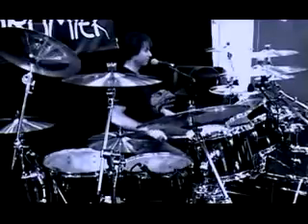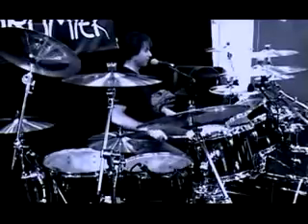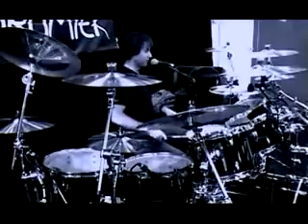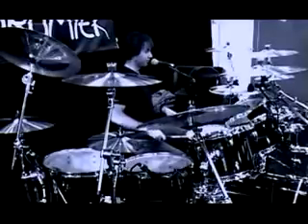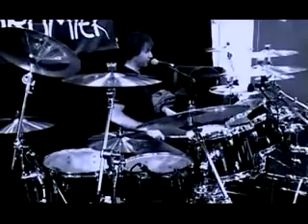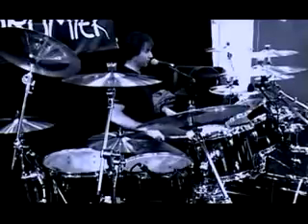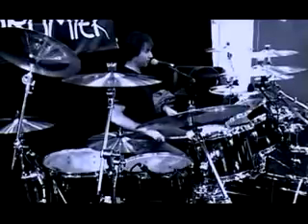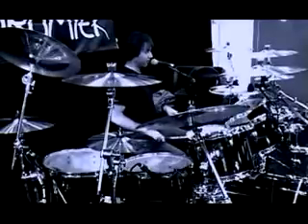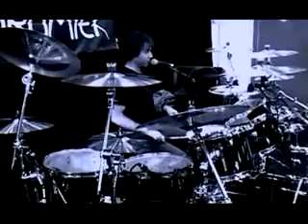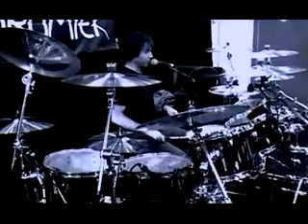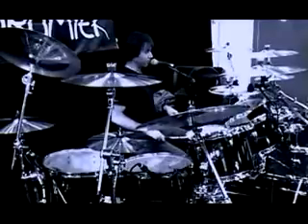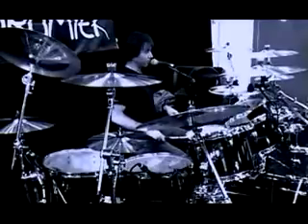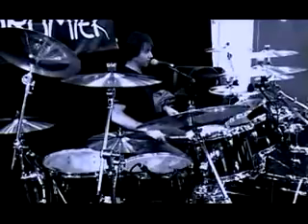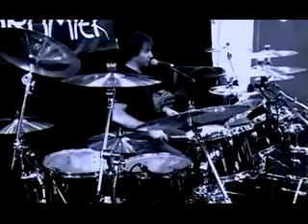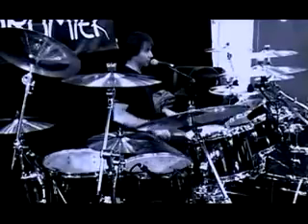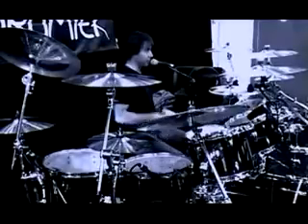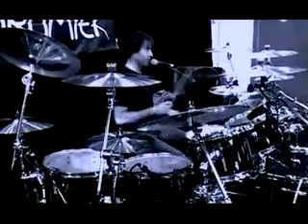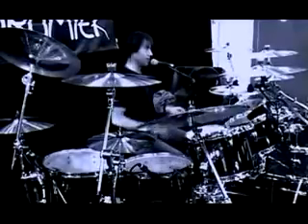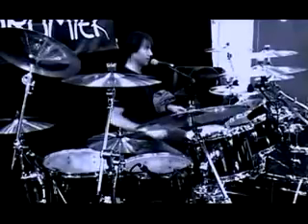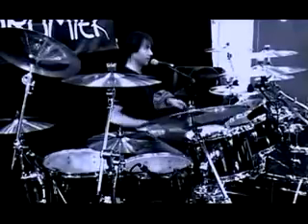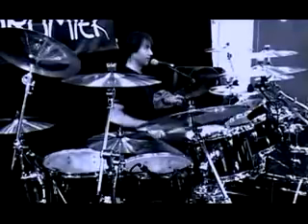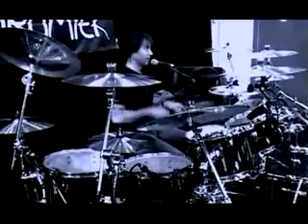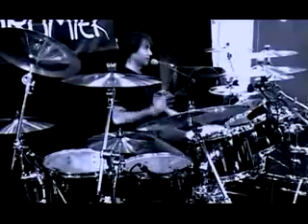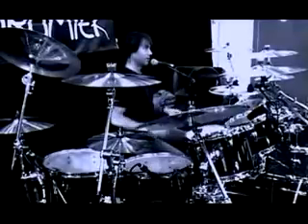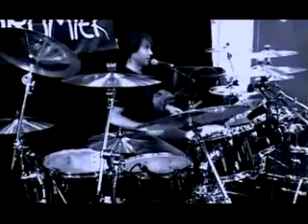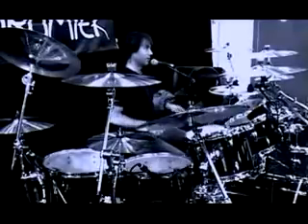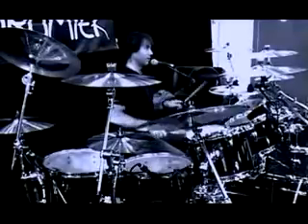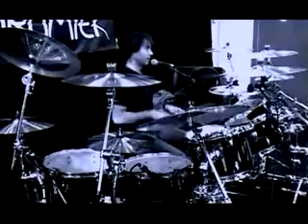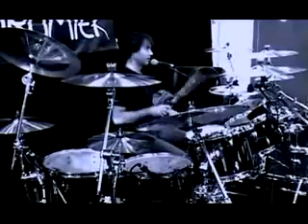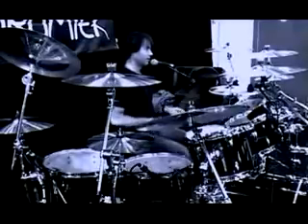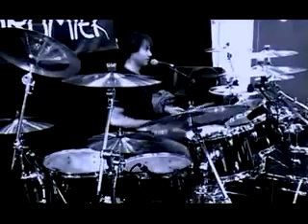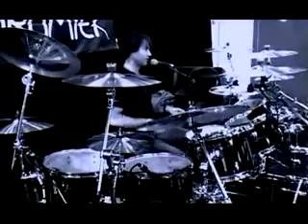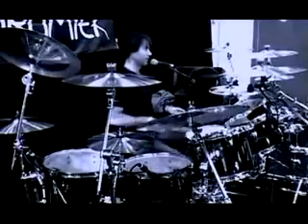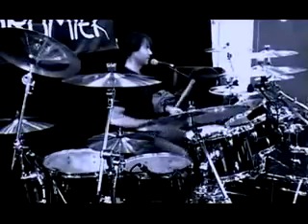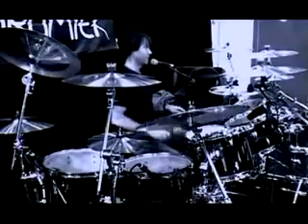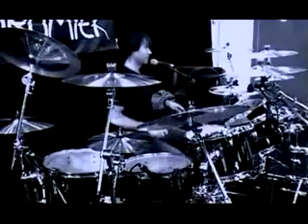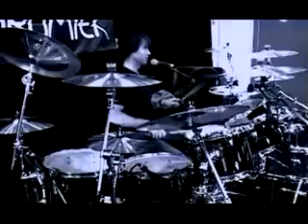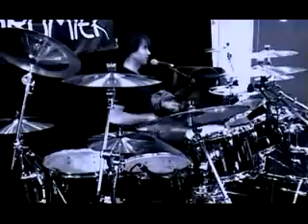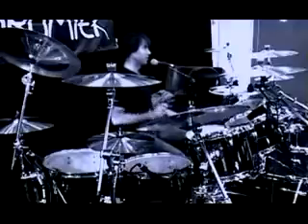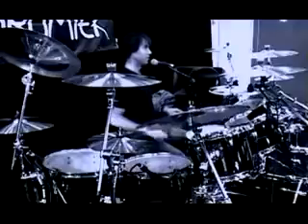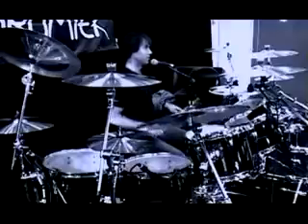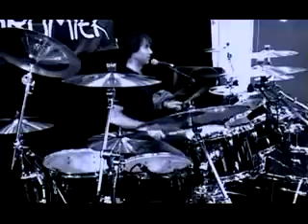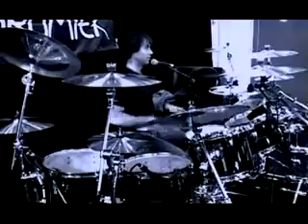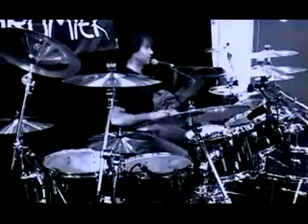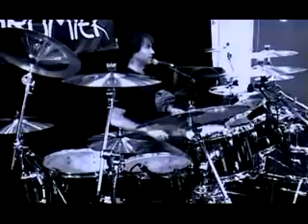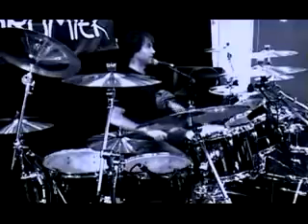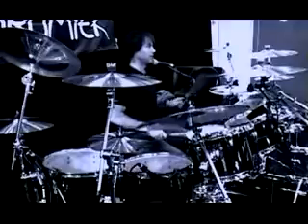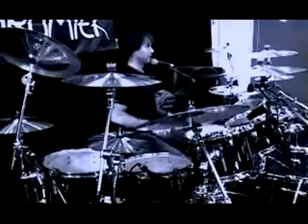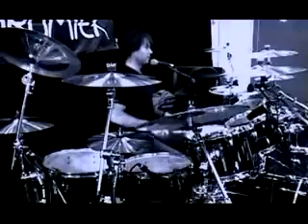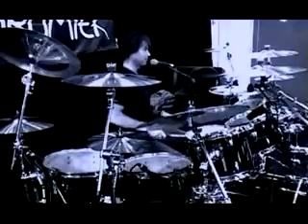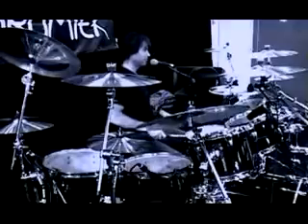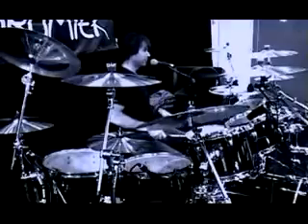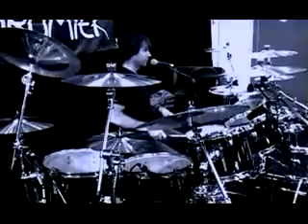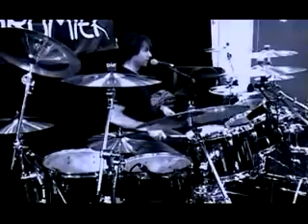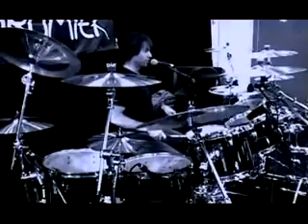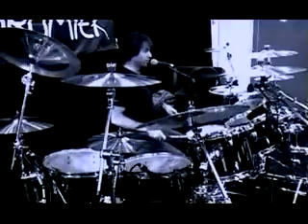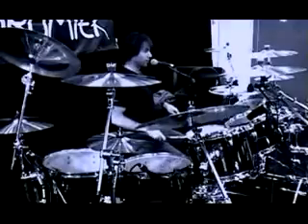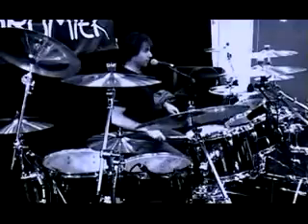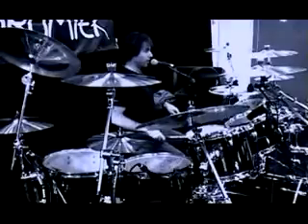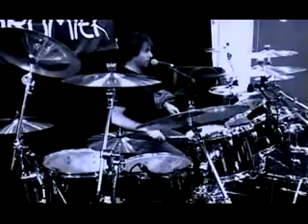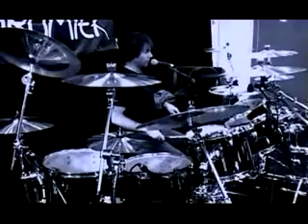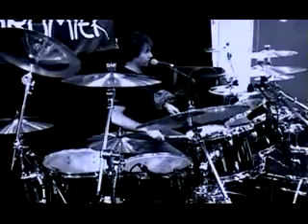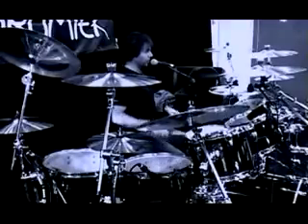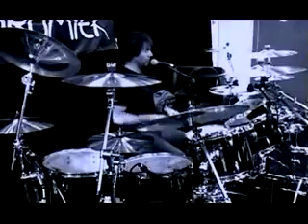That's a double paradiddle going into a five, I think.